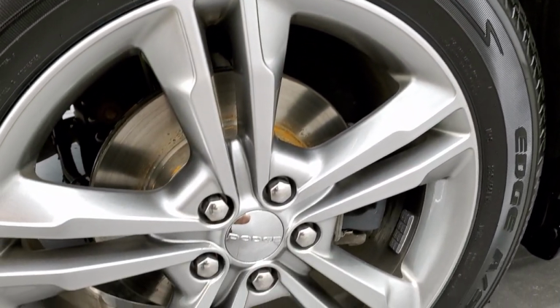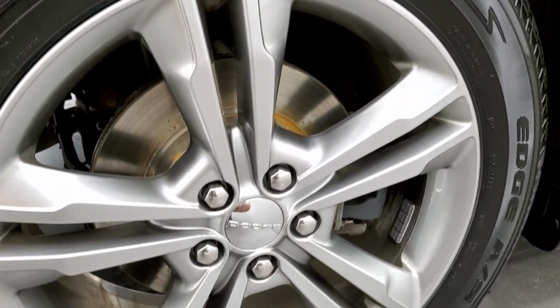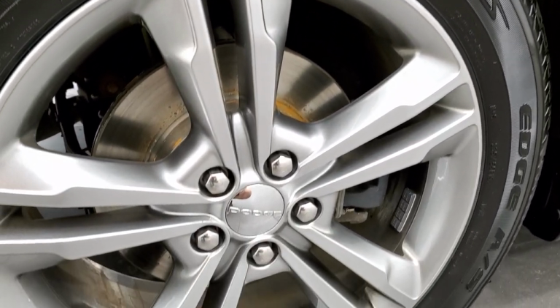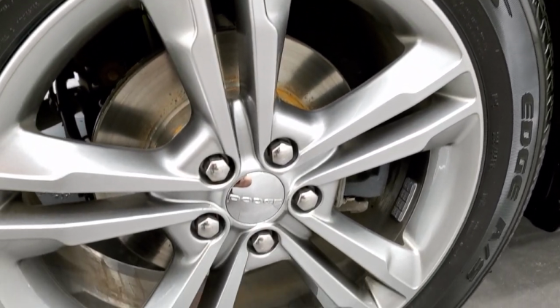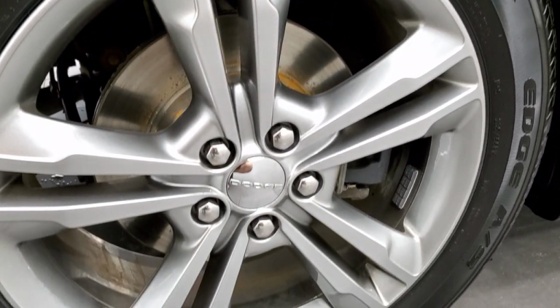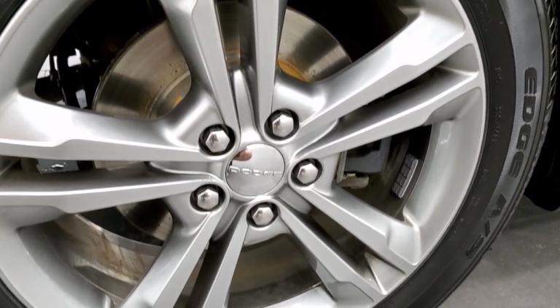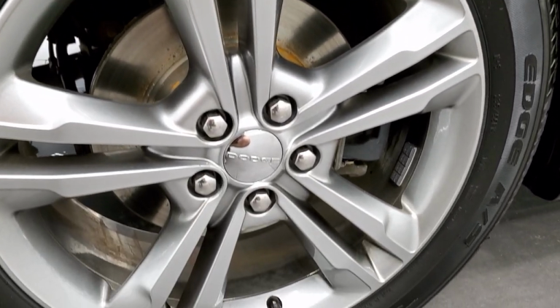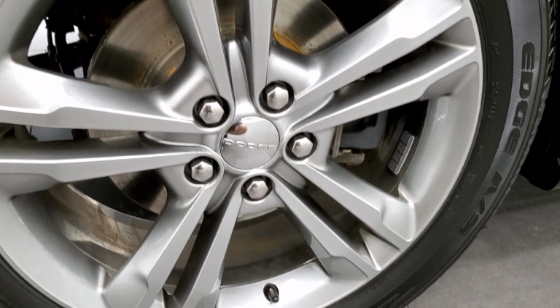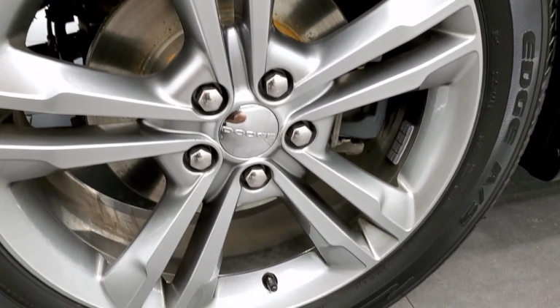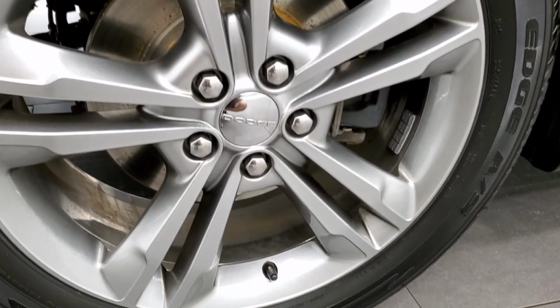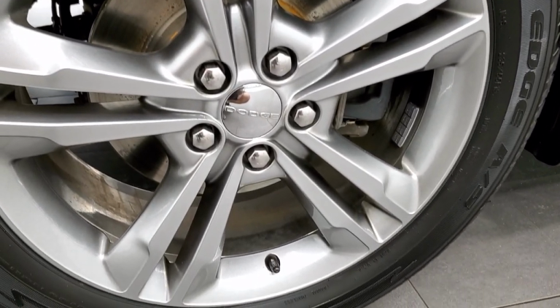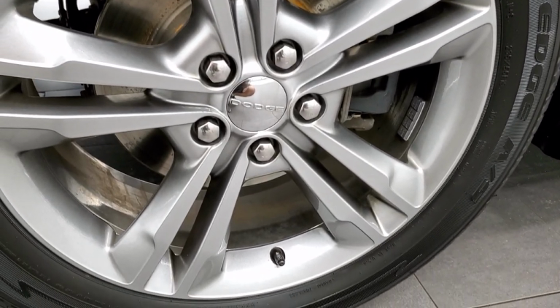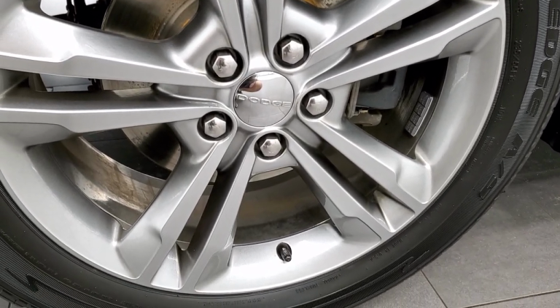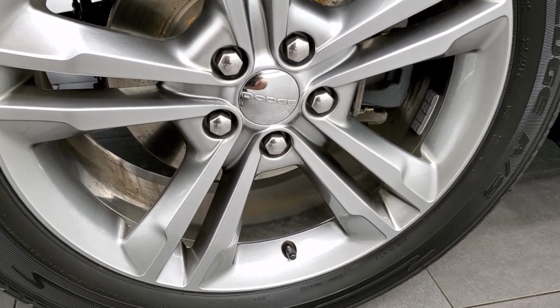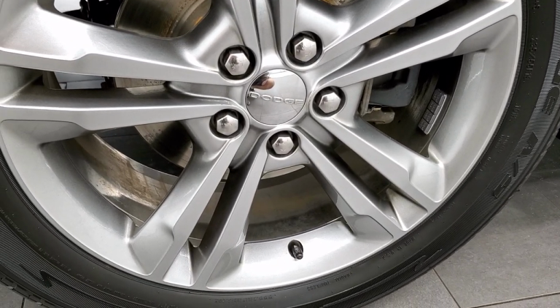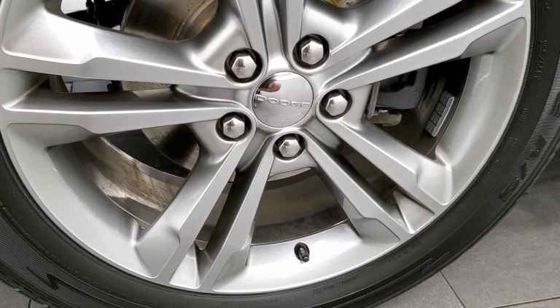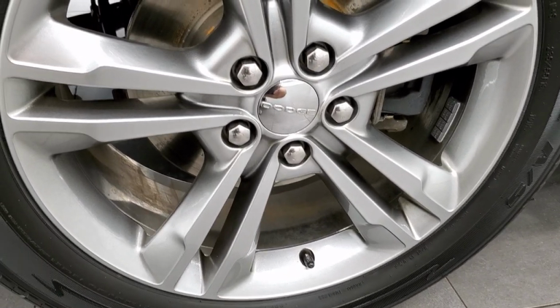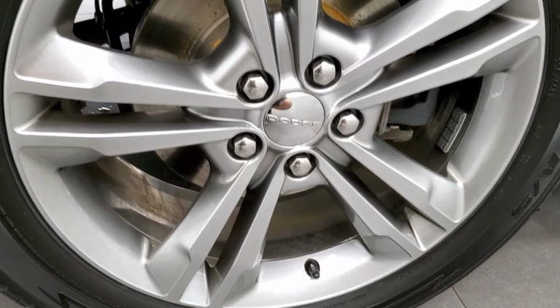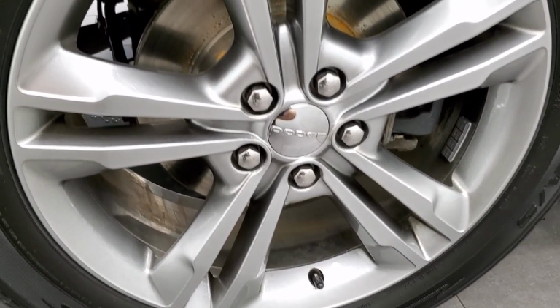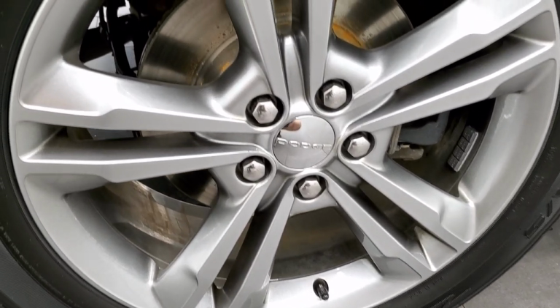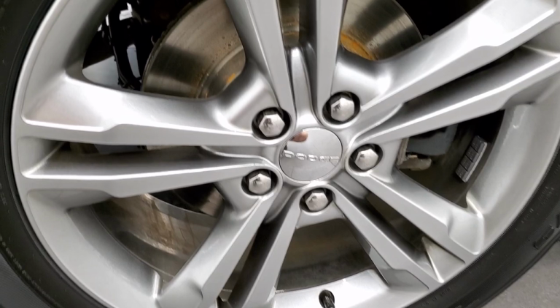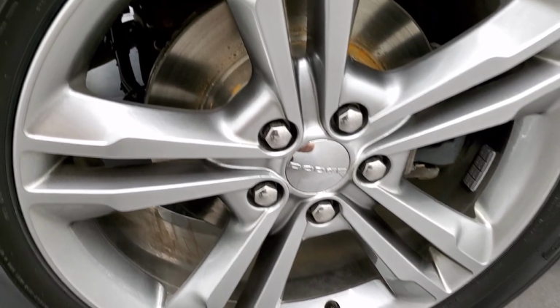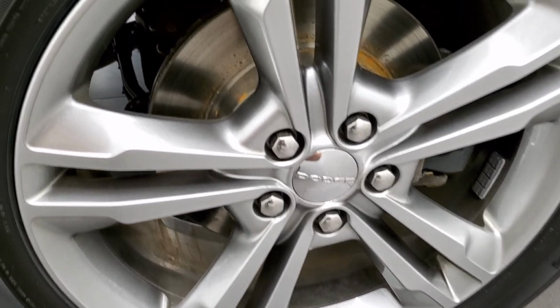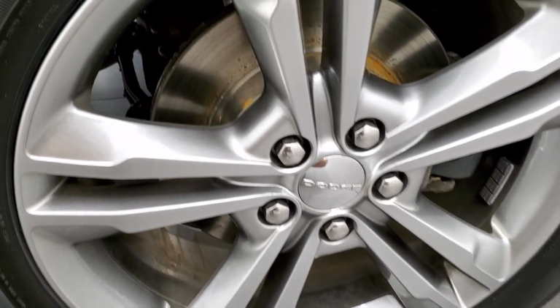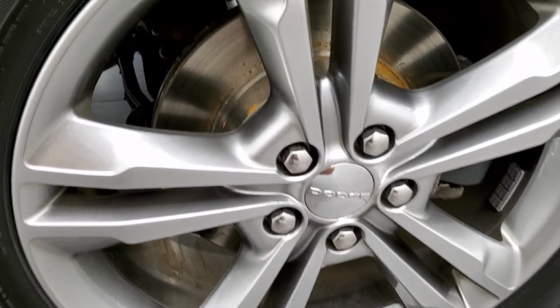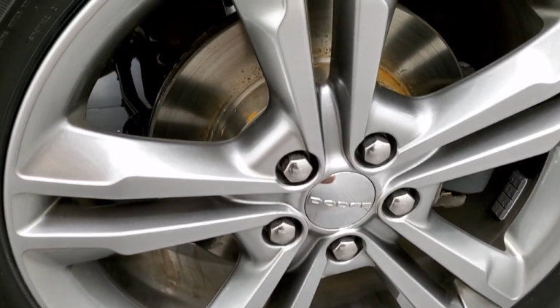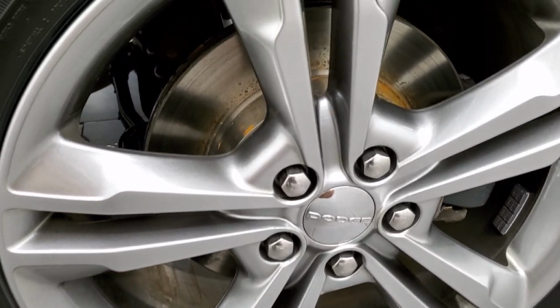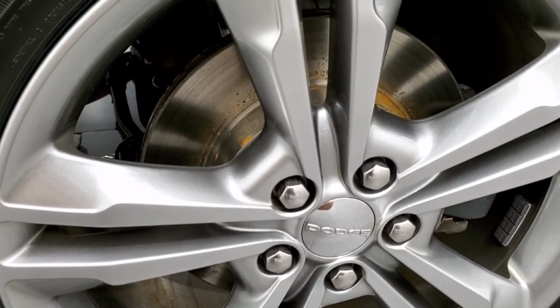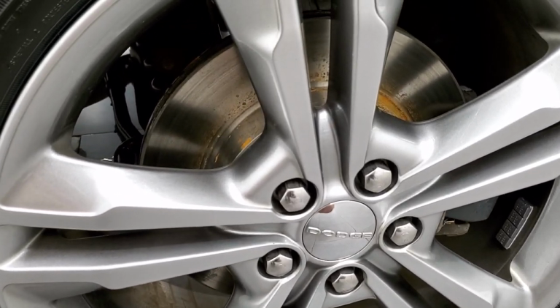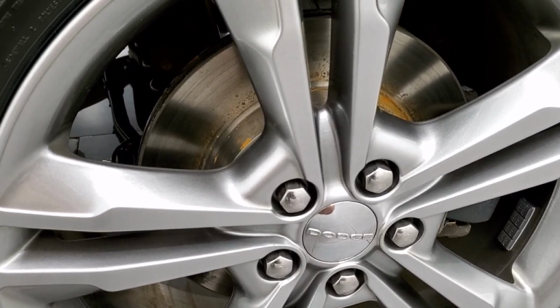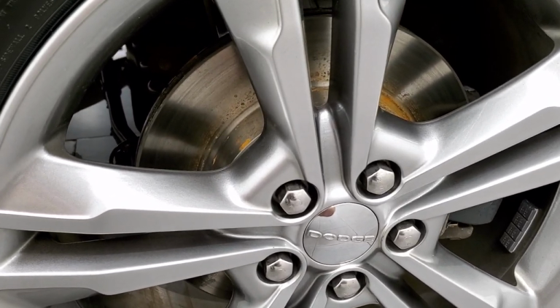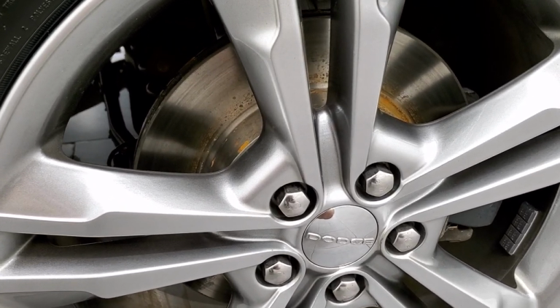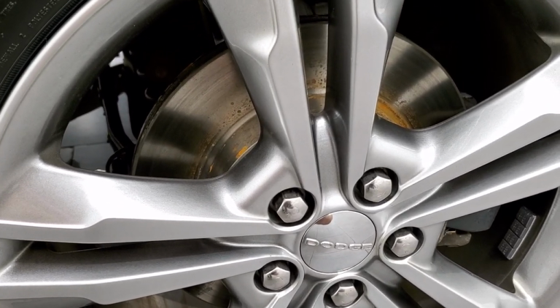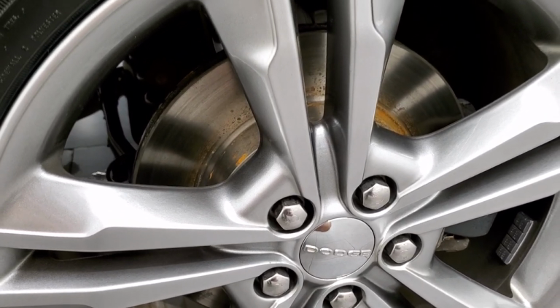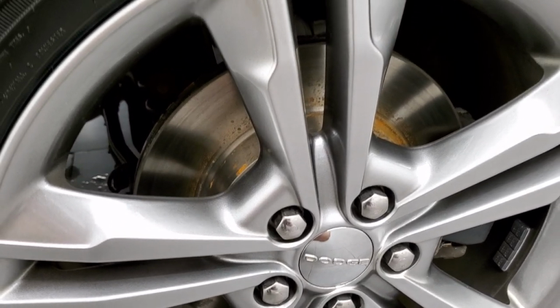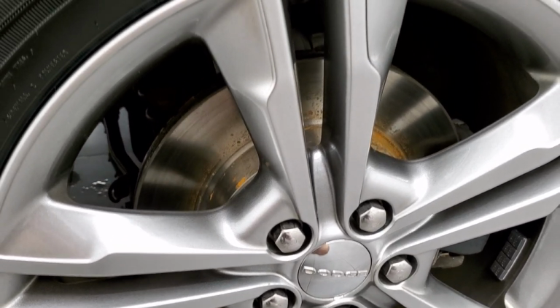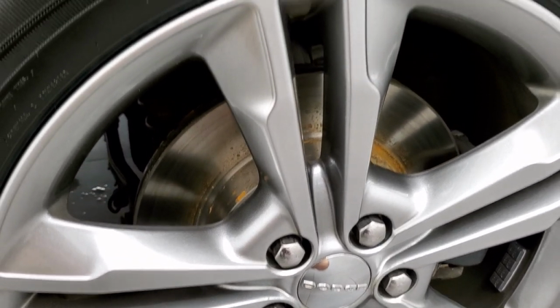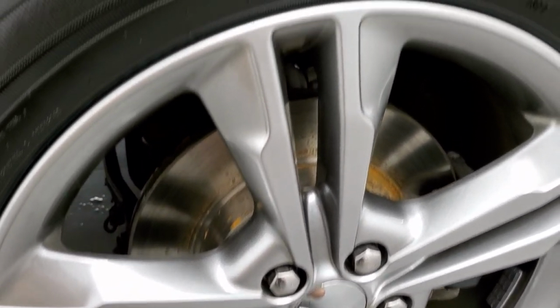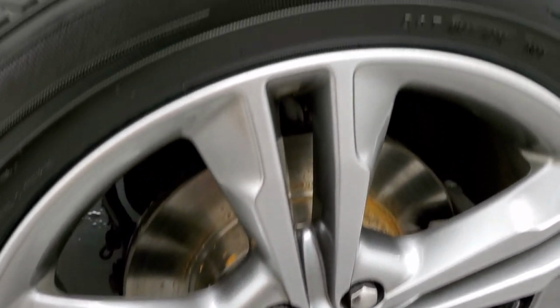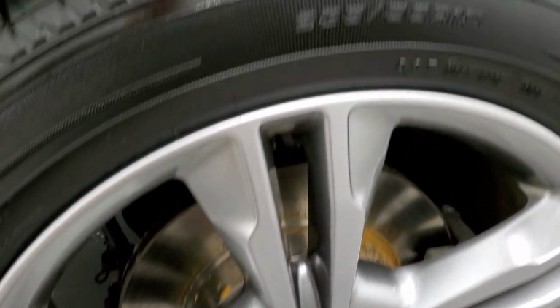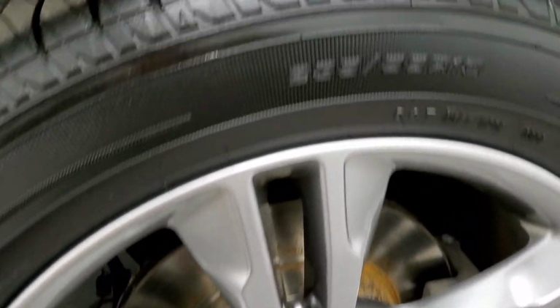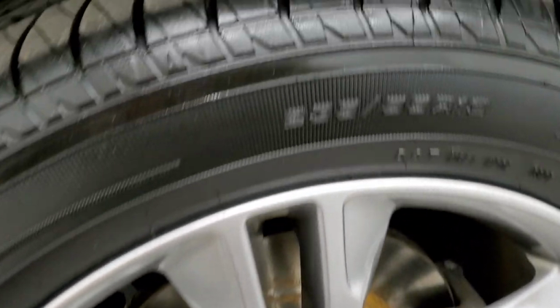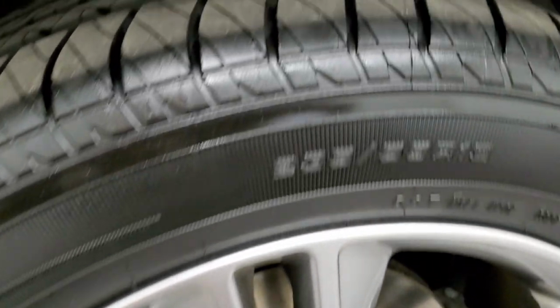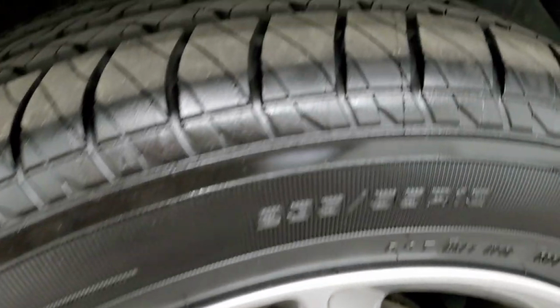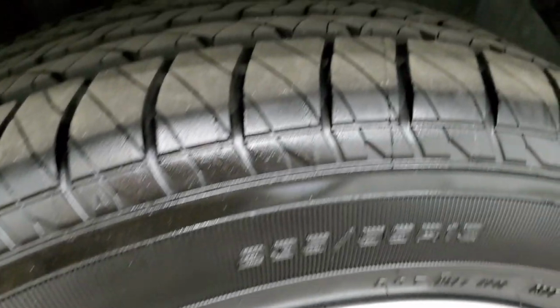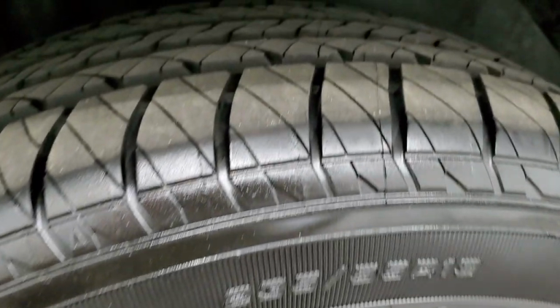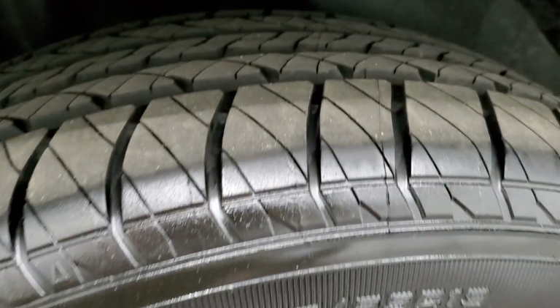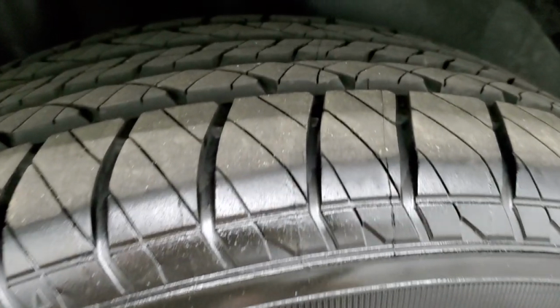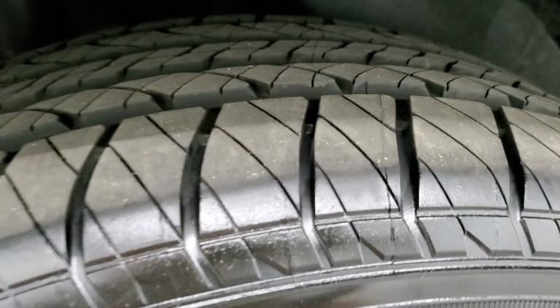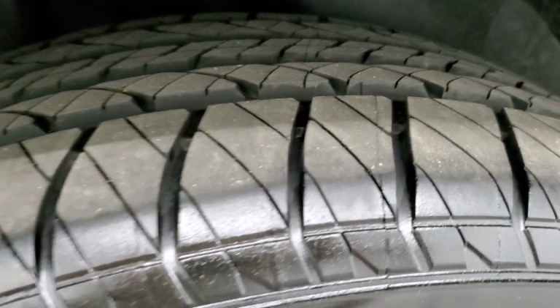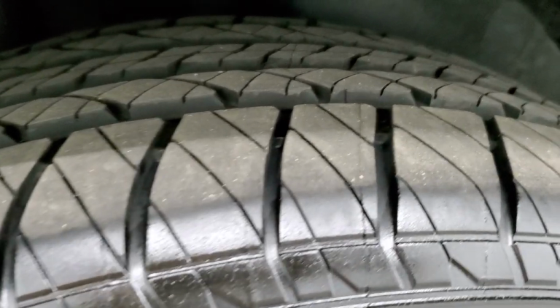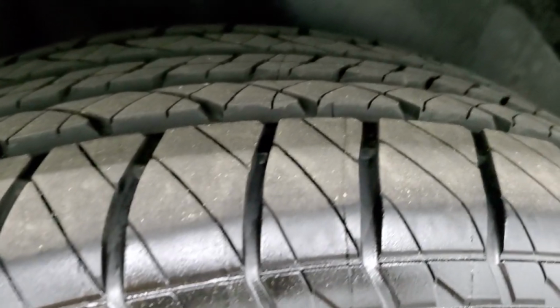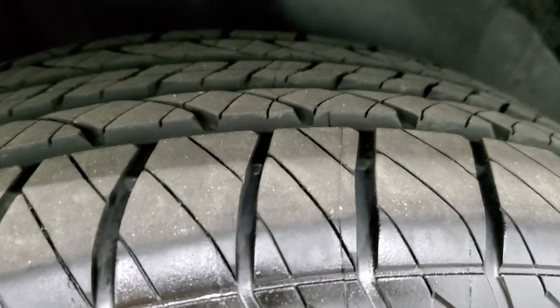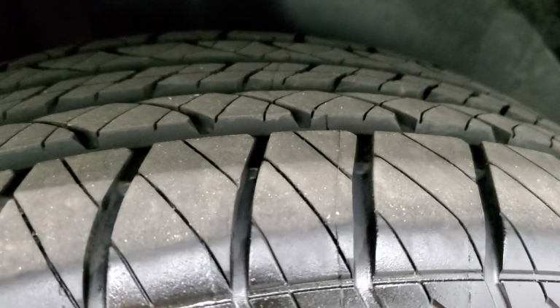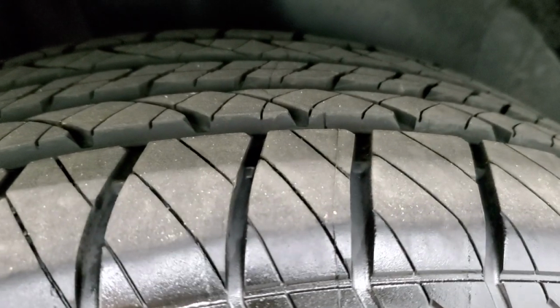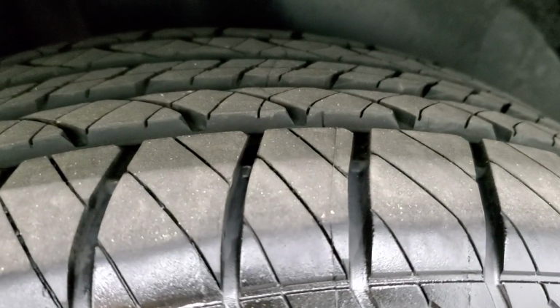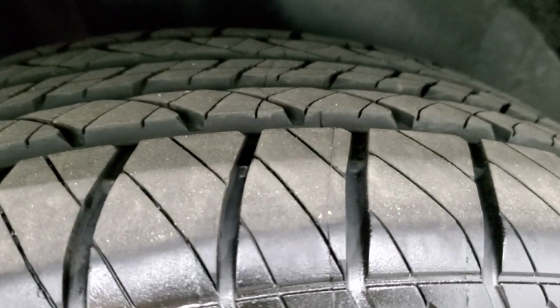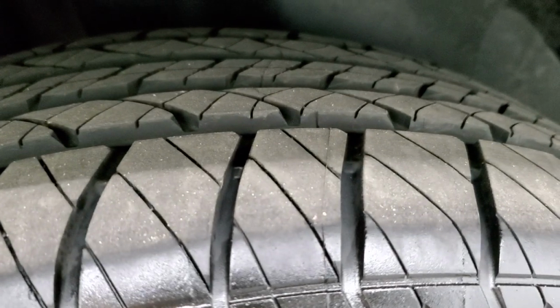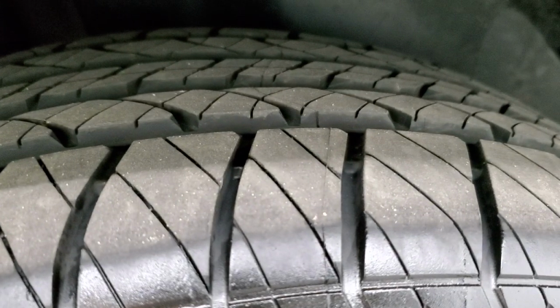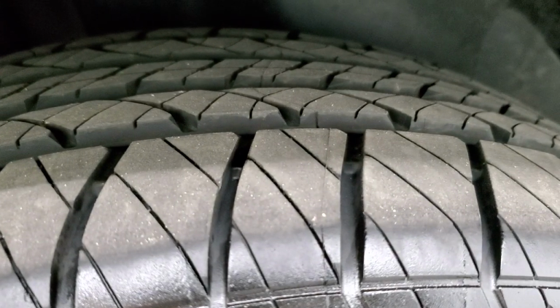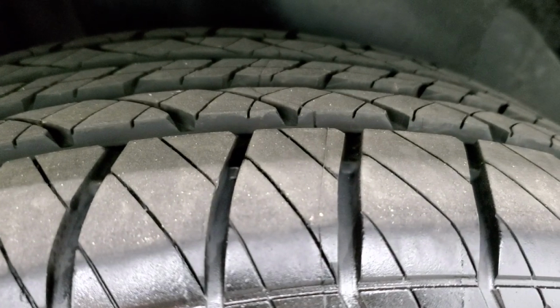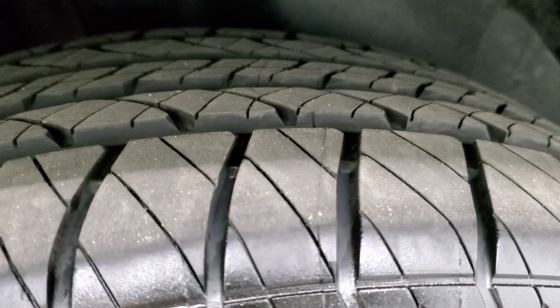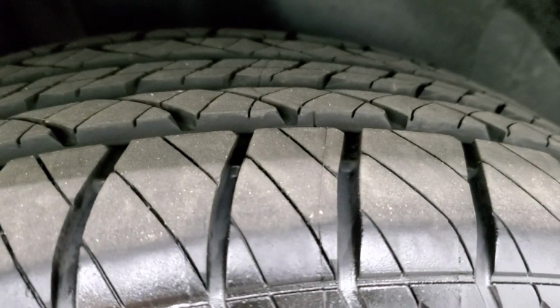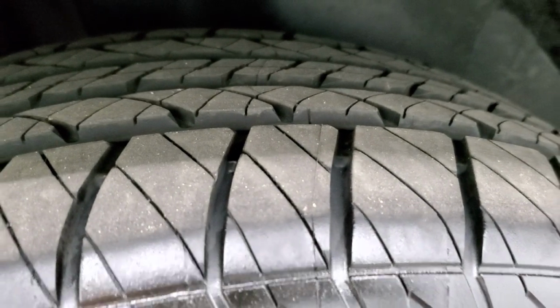The back rim is in excellent shape as well. Those back brakes are brand new, and the back tires are brand new as well.